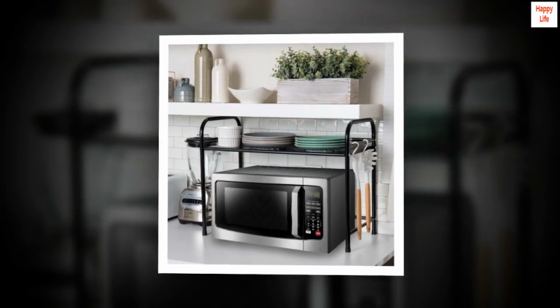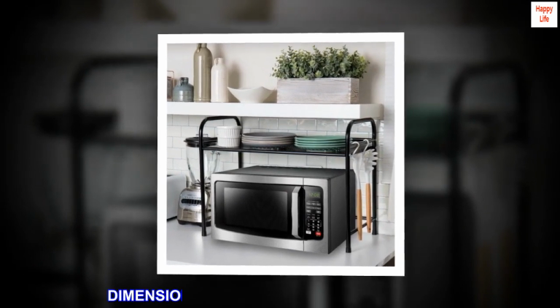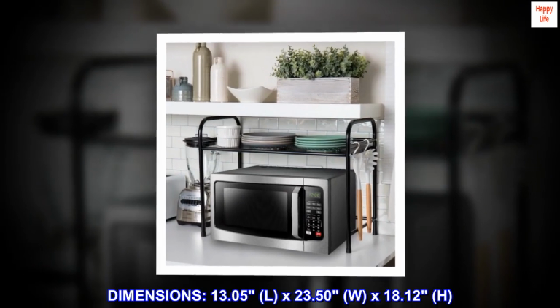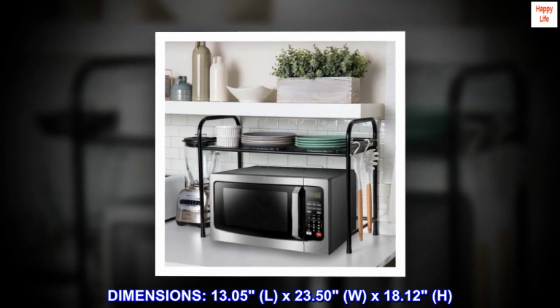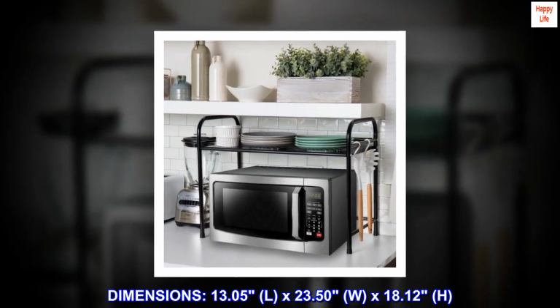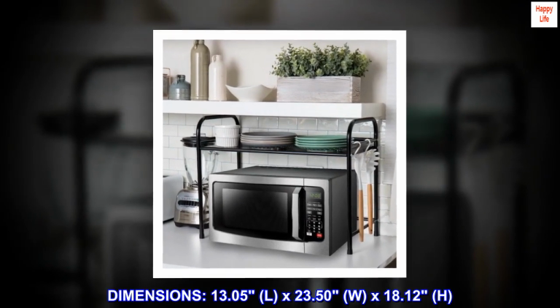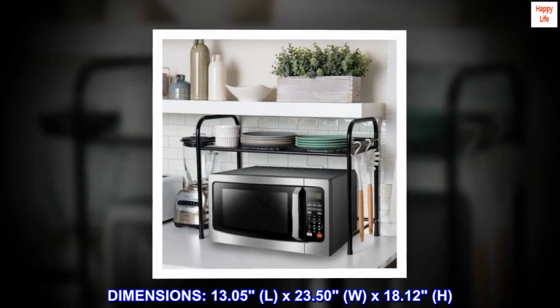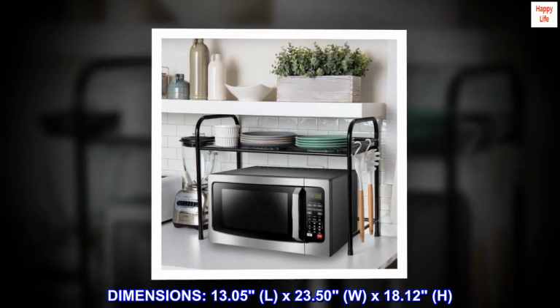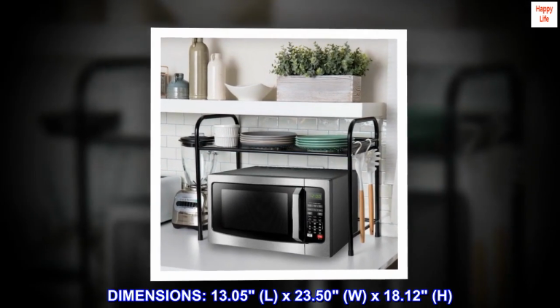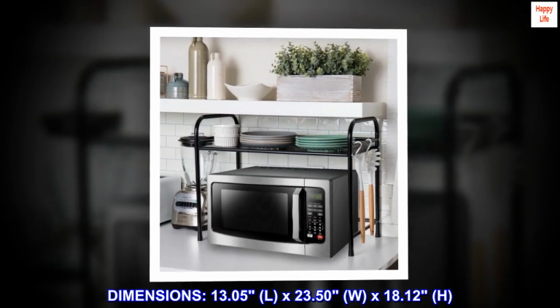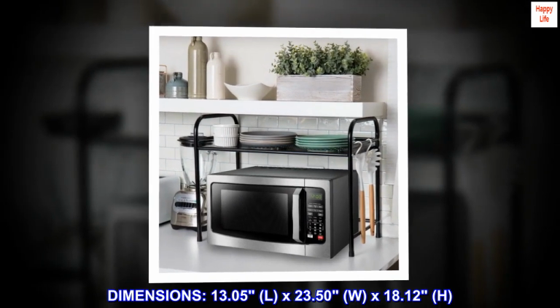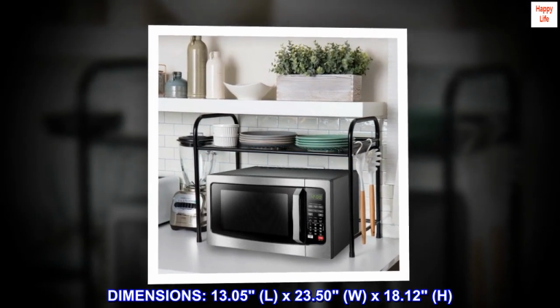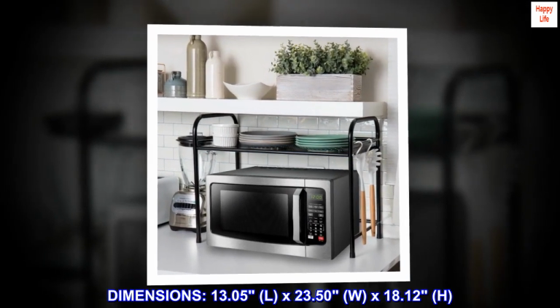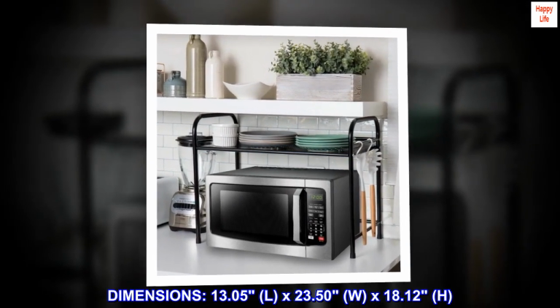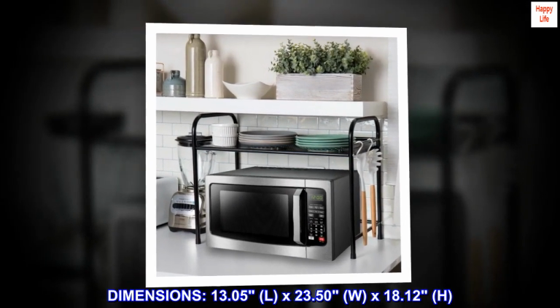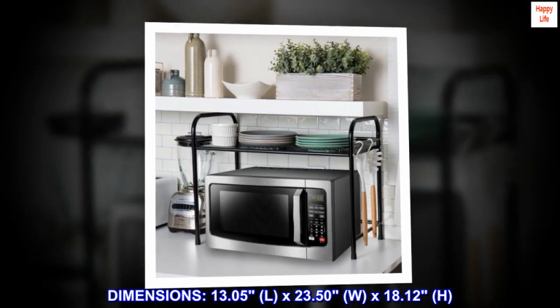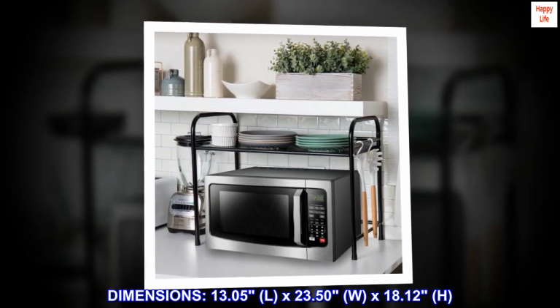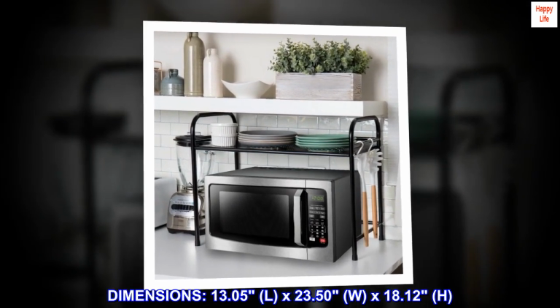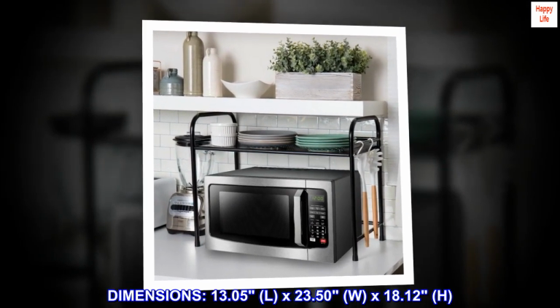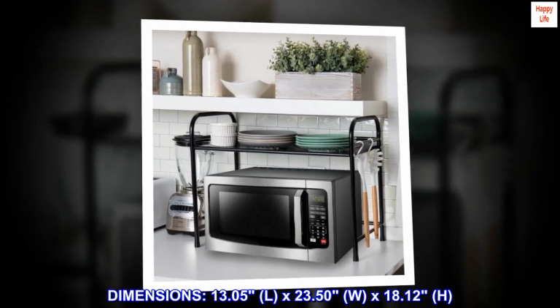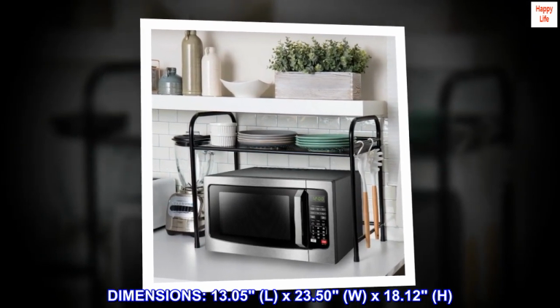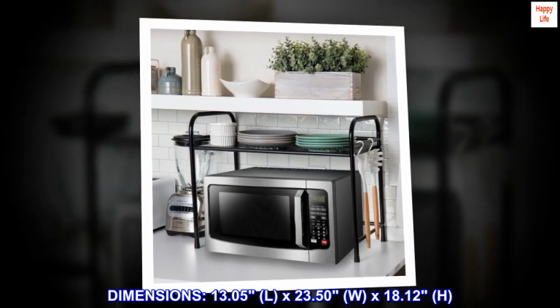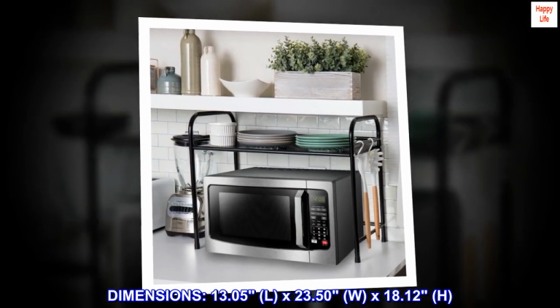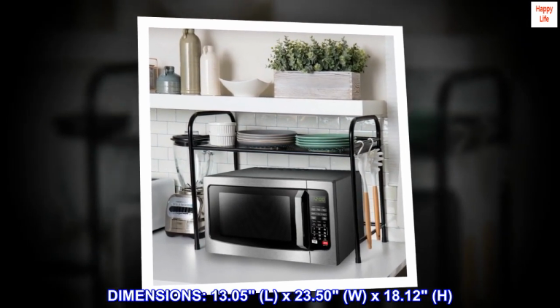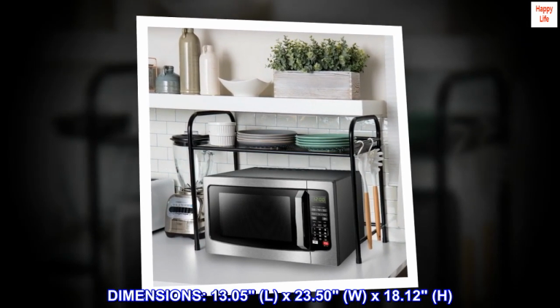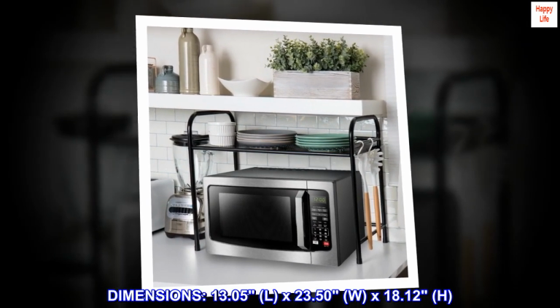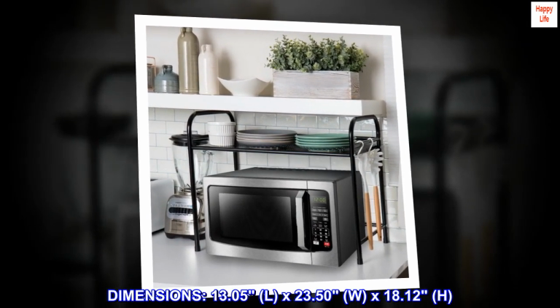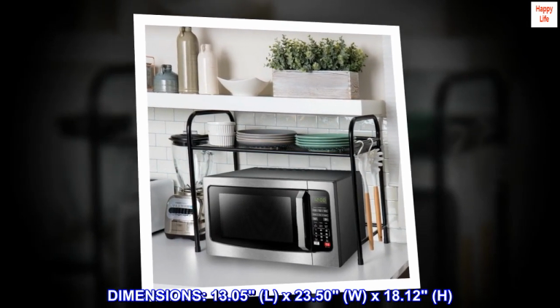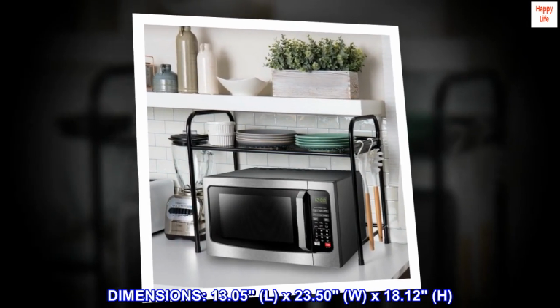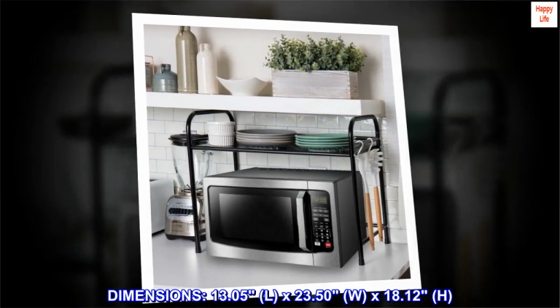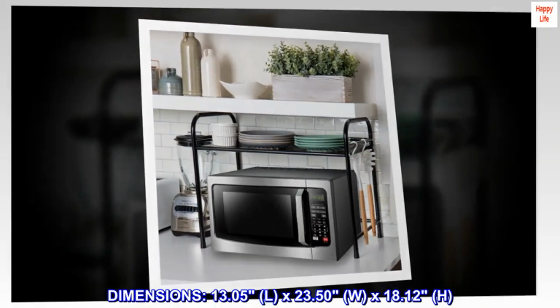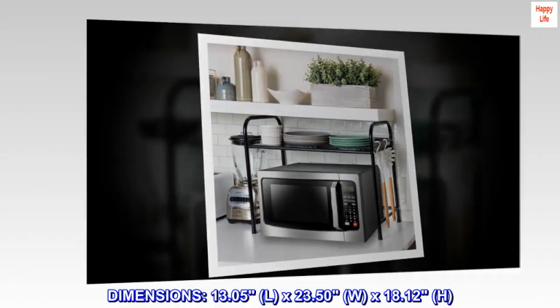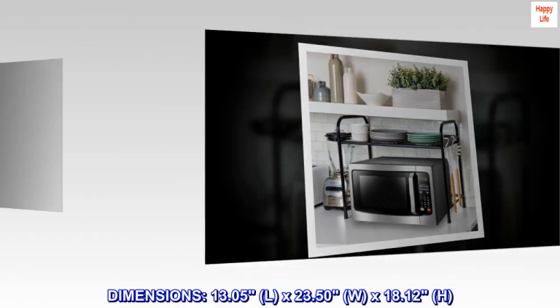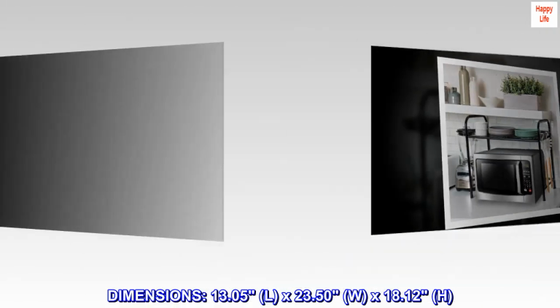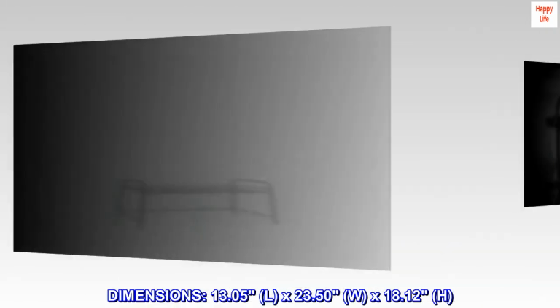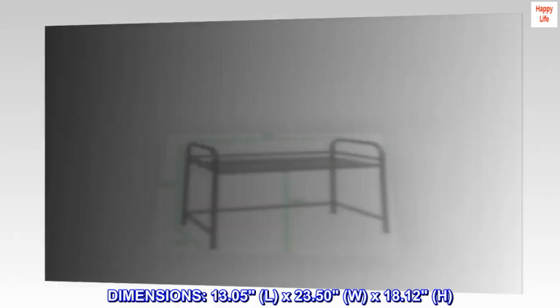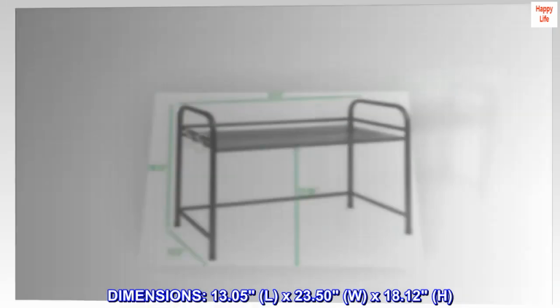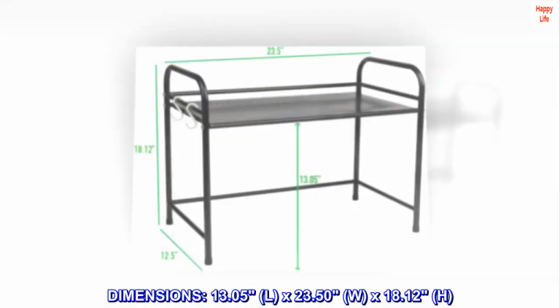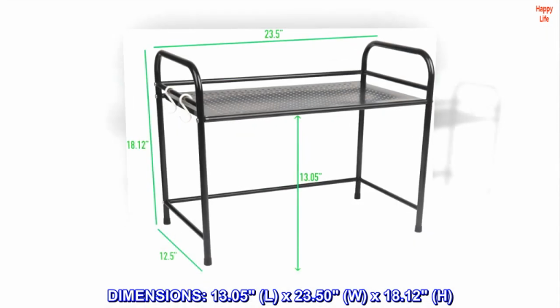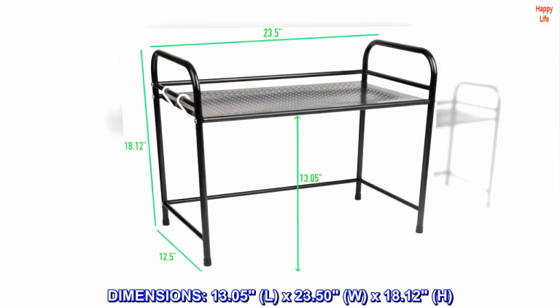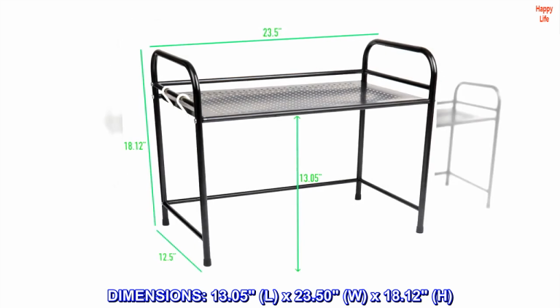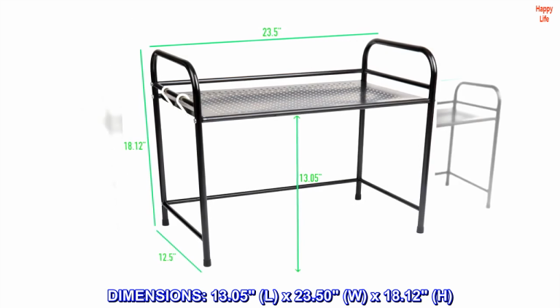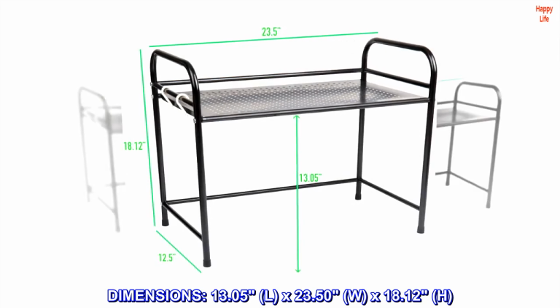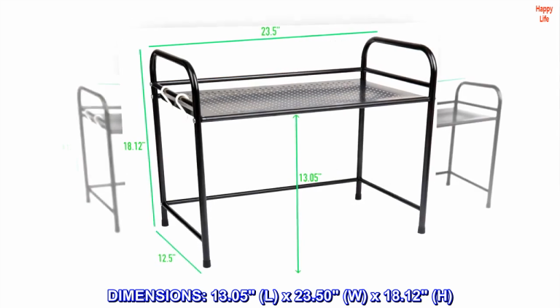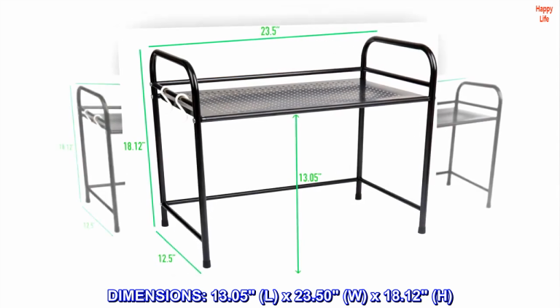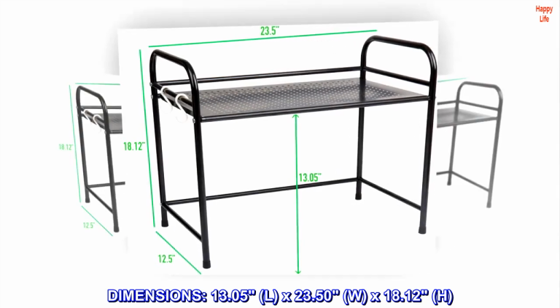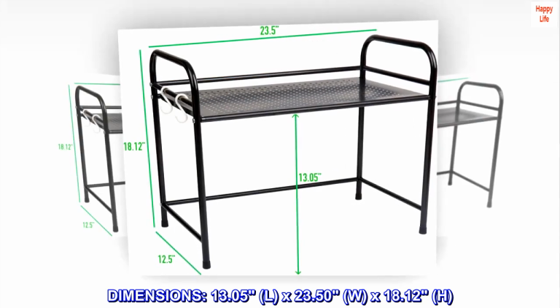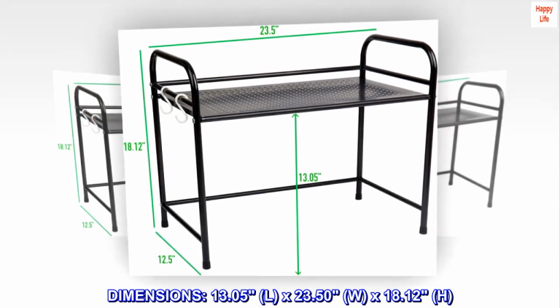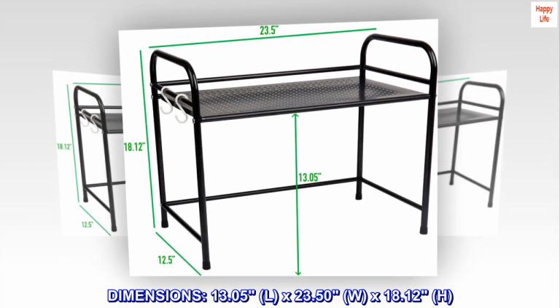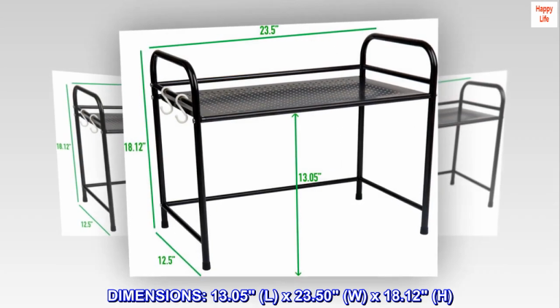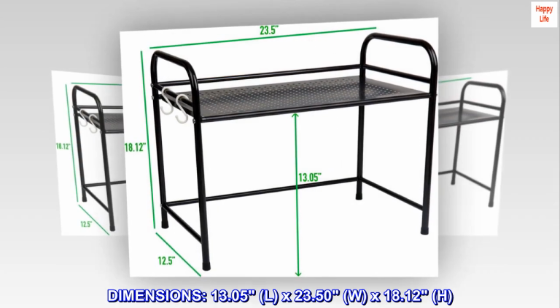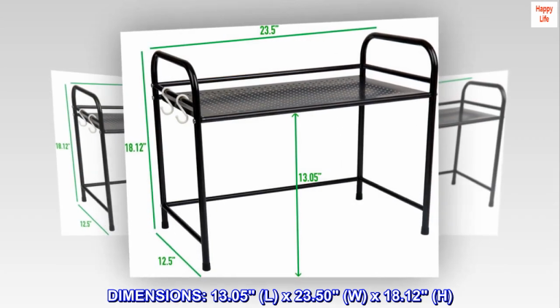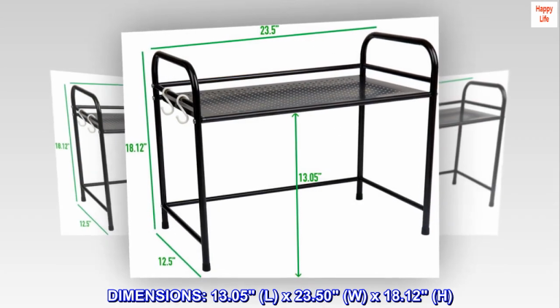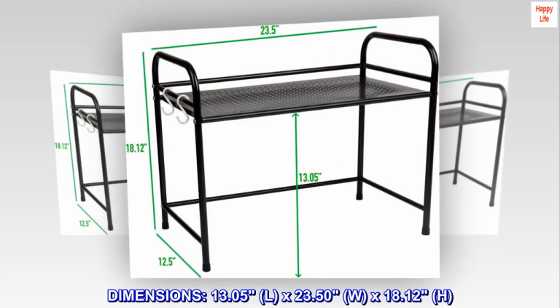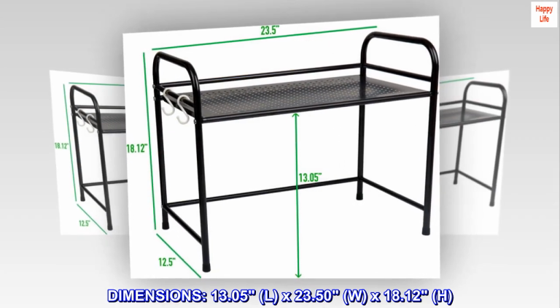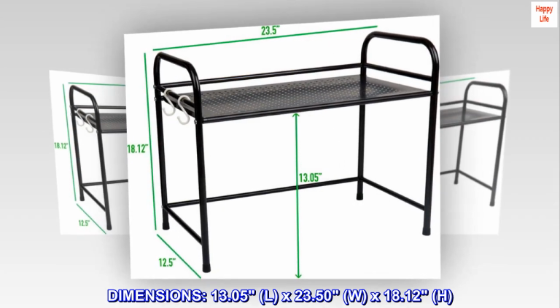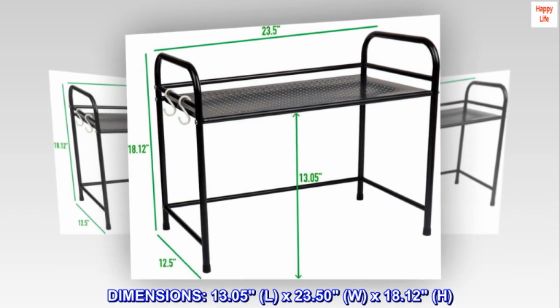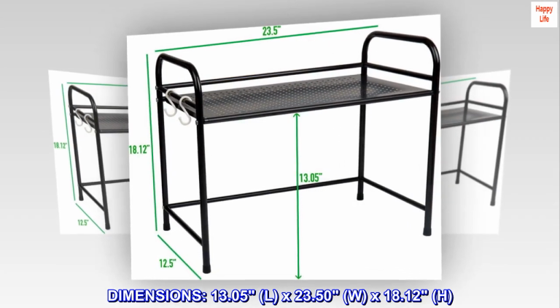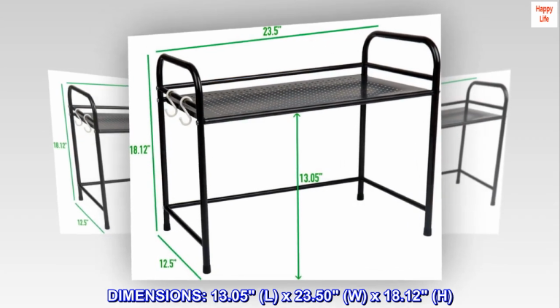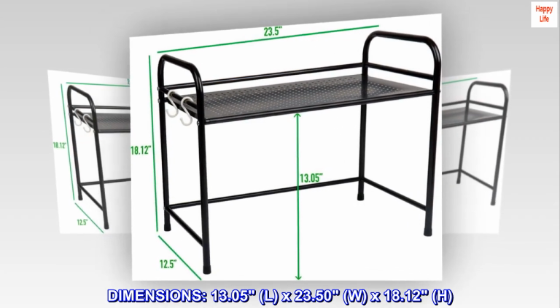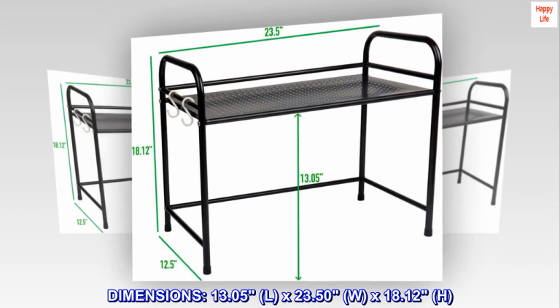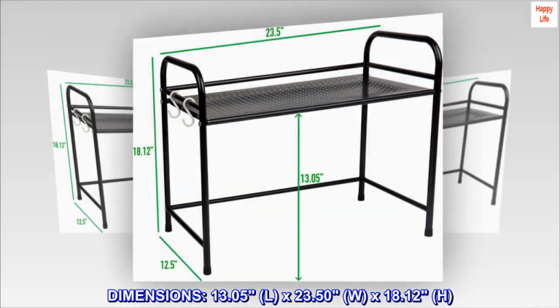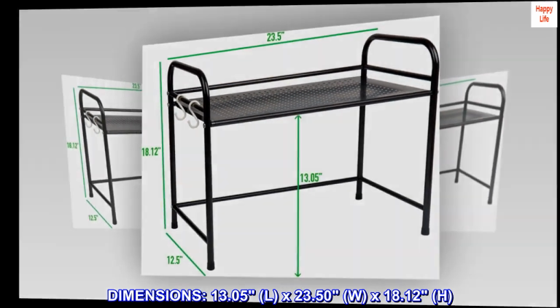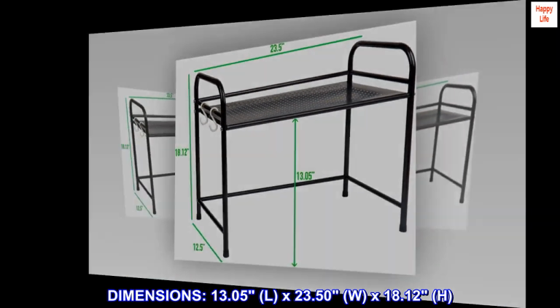Dimensions: 13.05" (L) x 23.50" (W) x 18.12" (H).